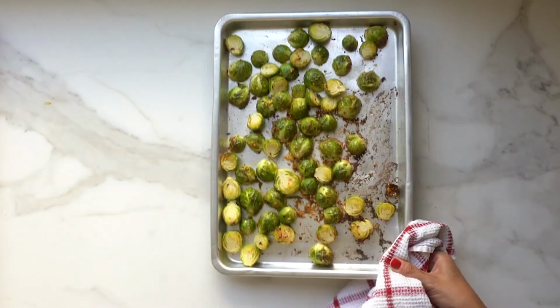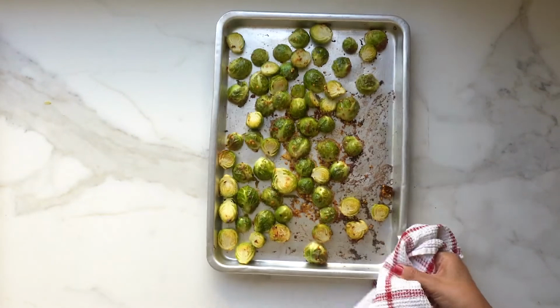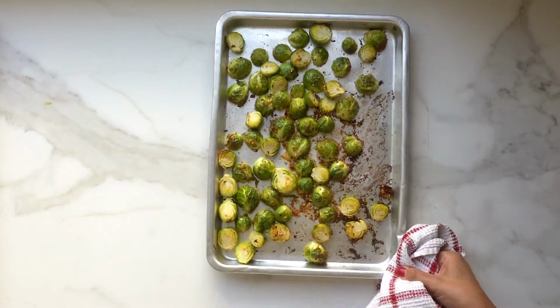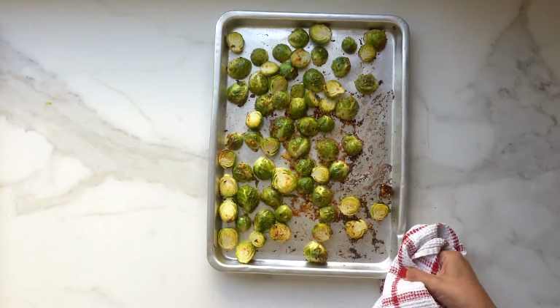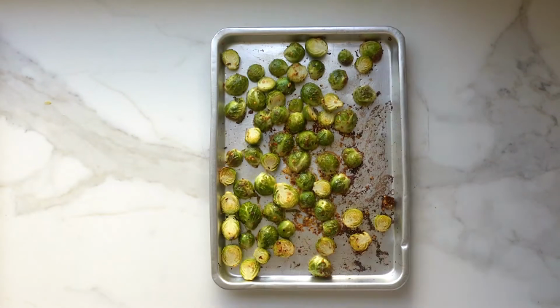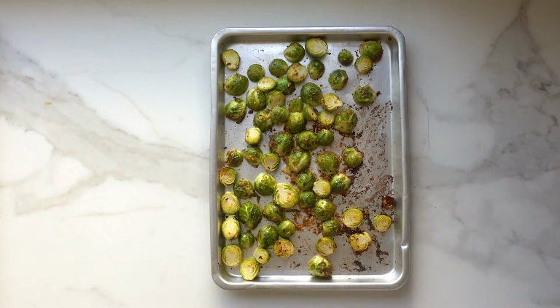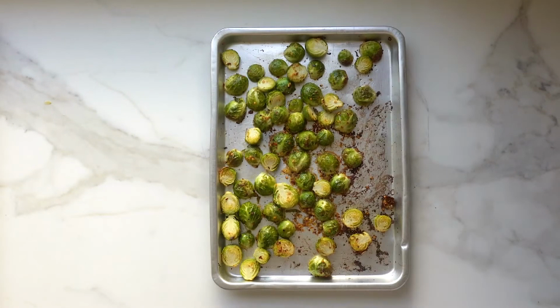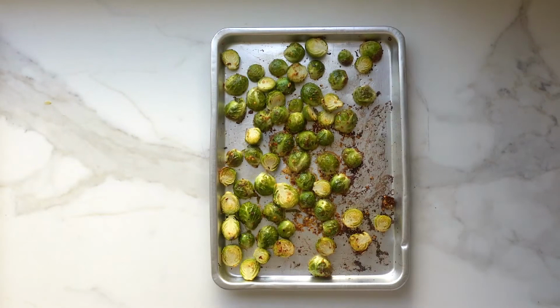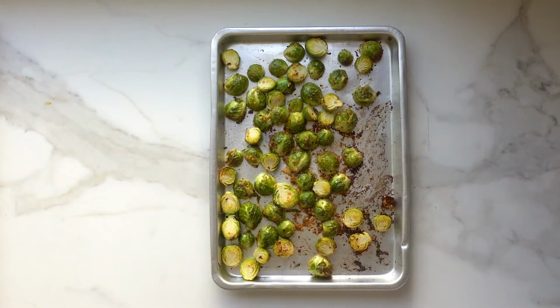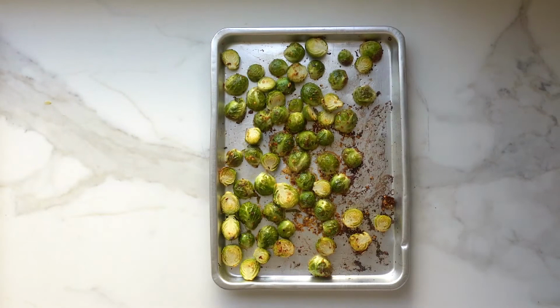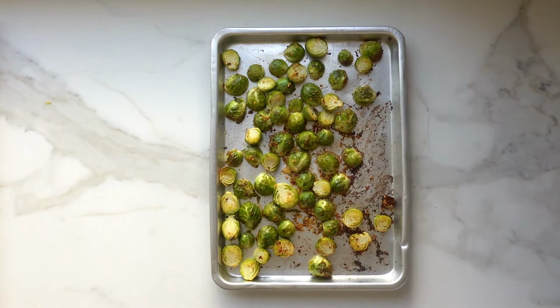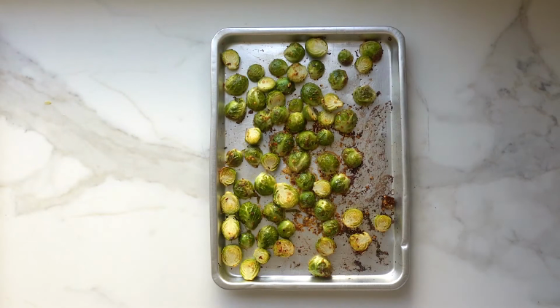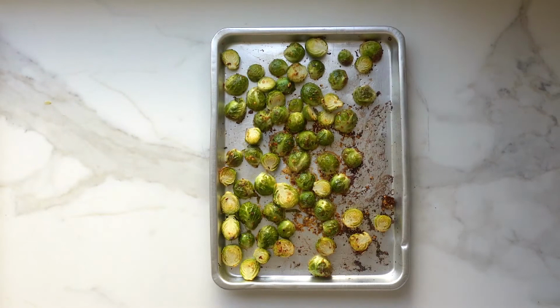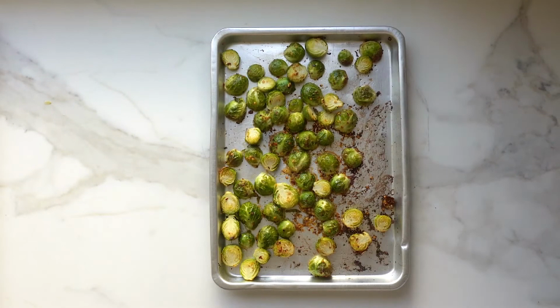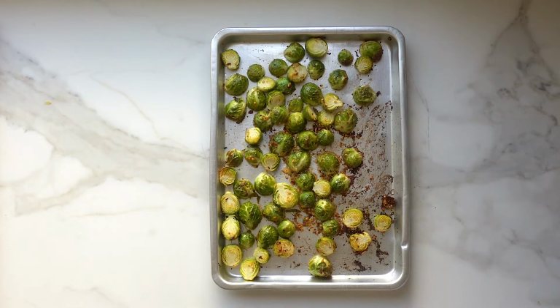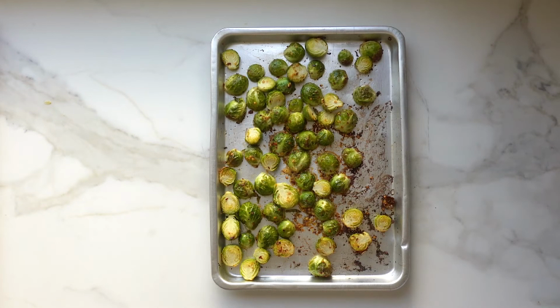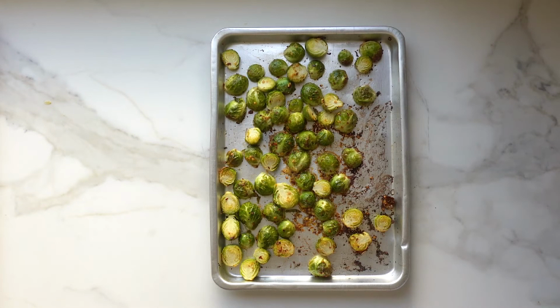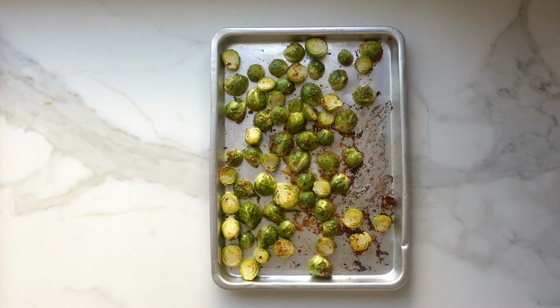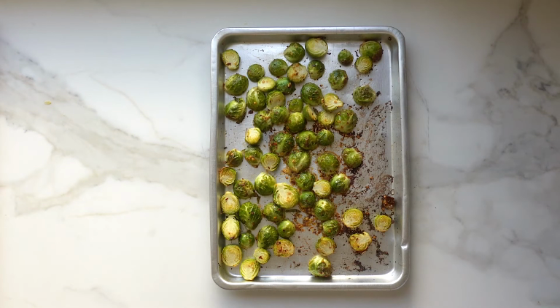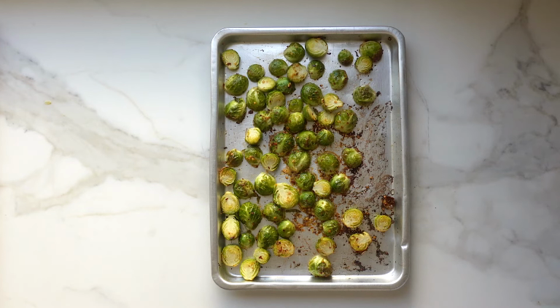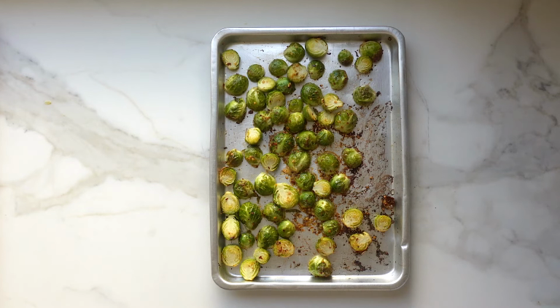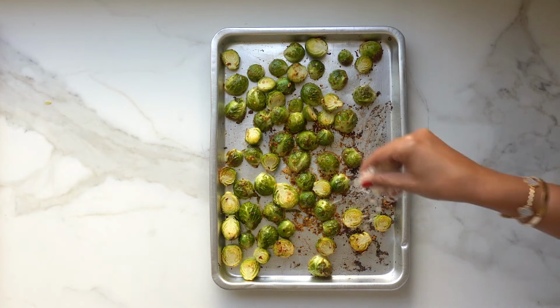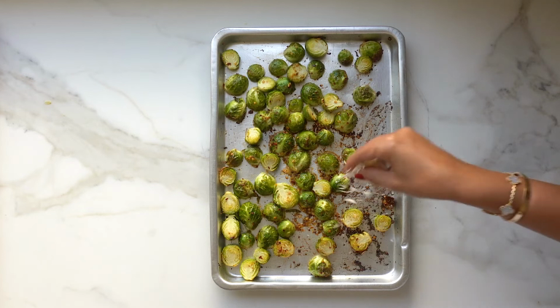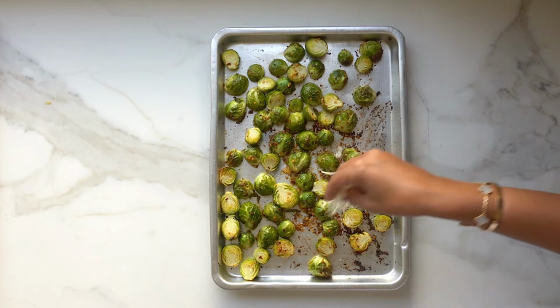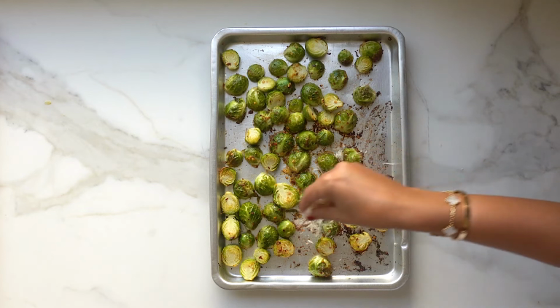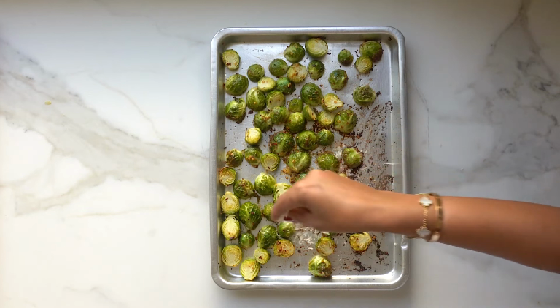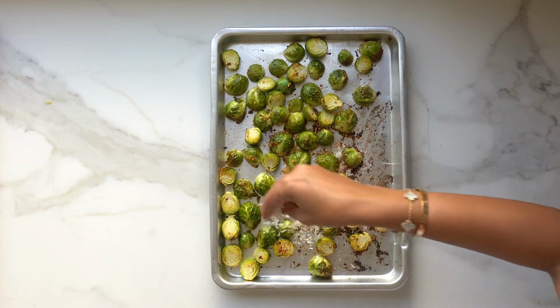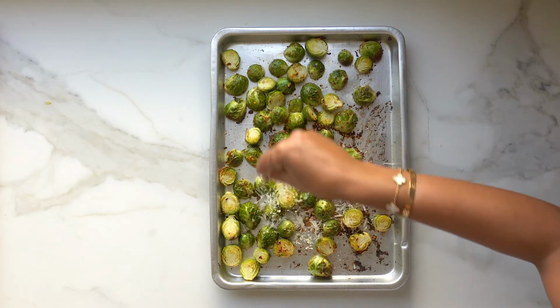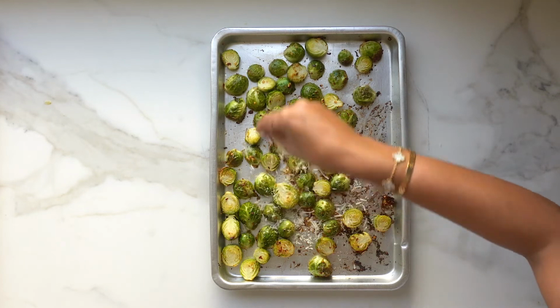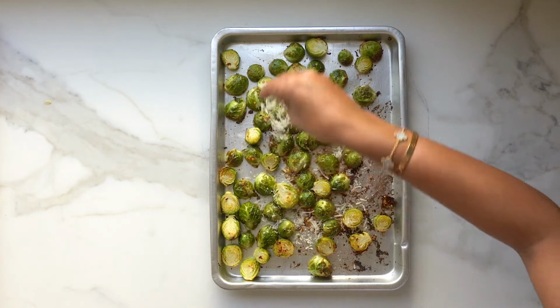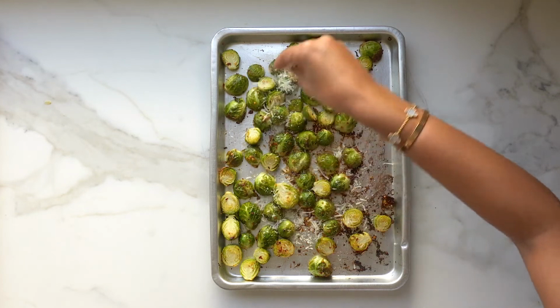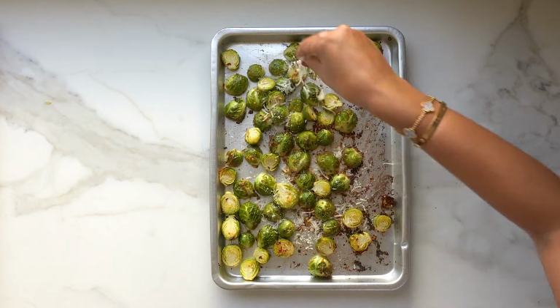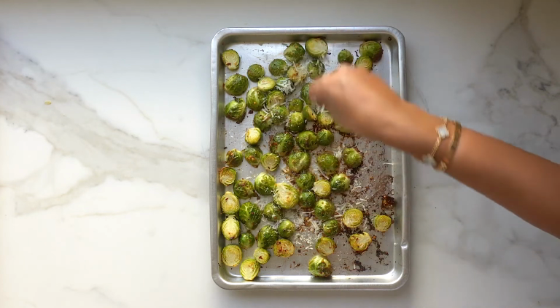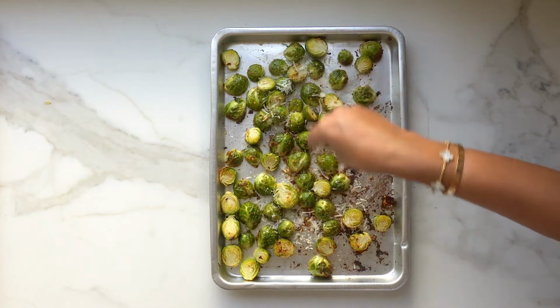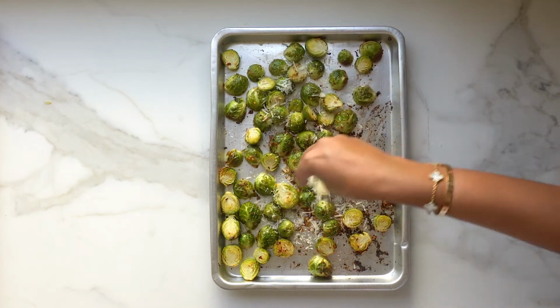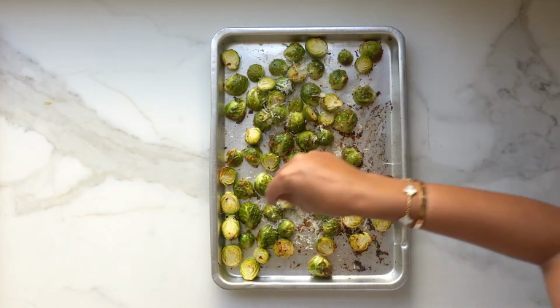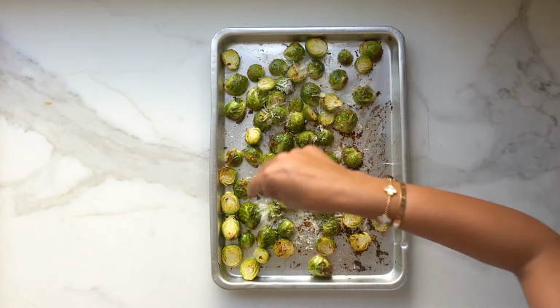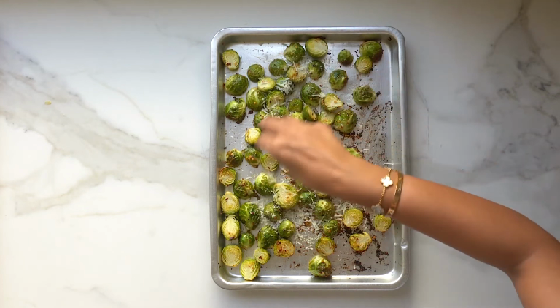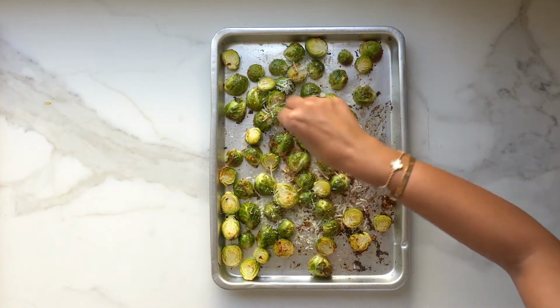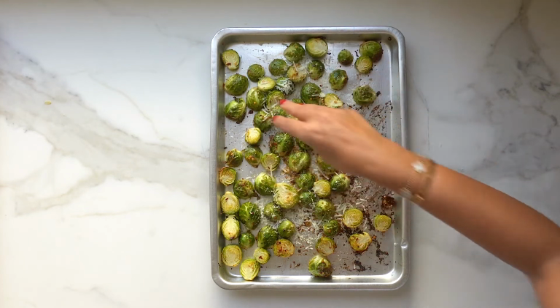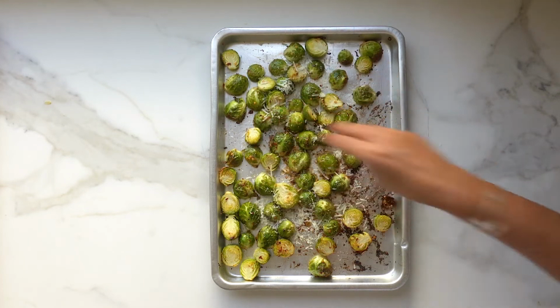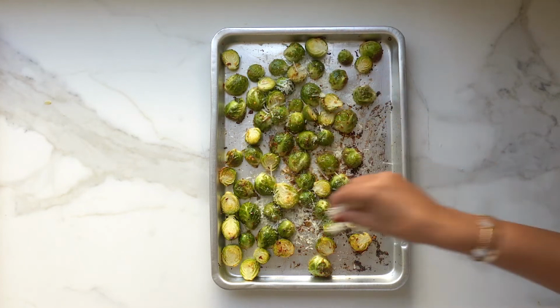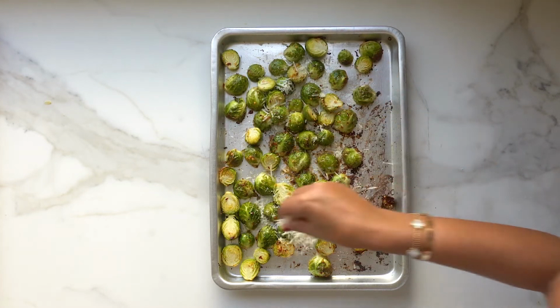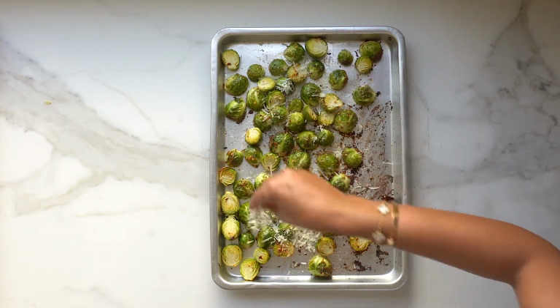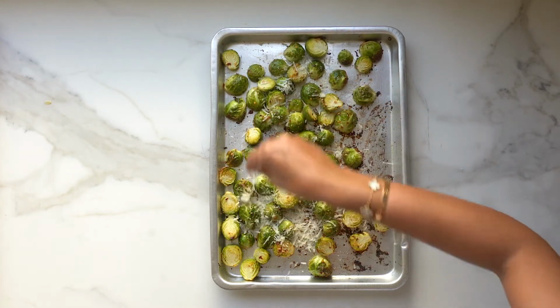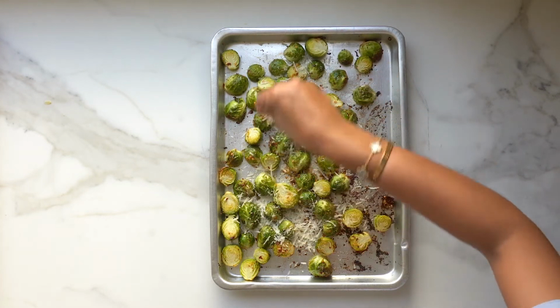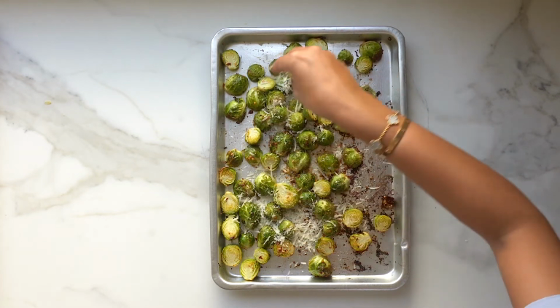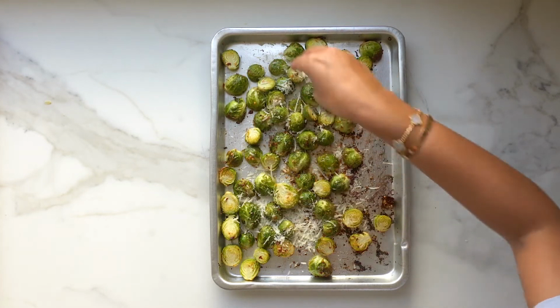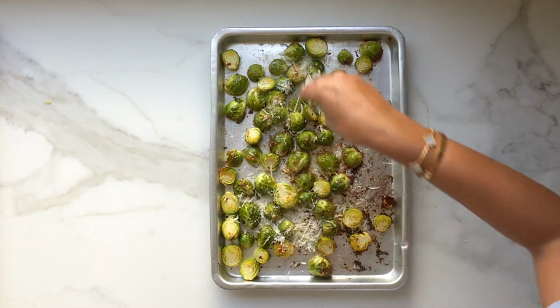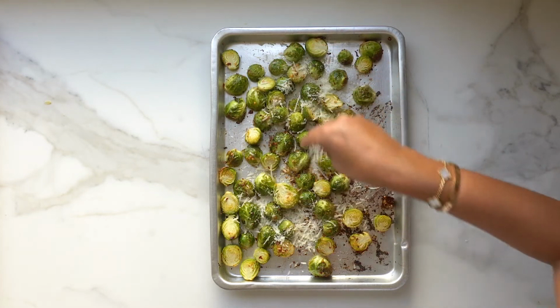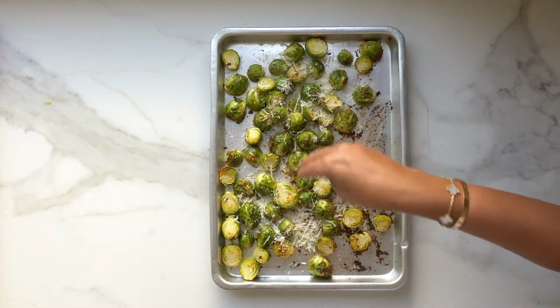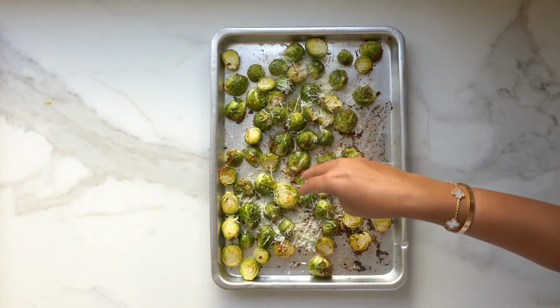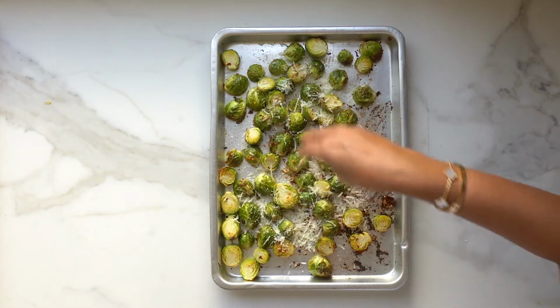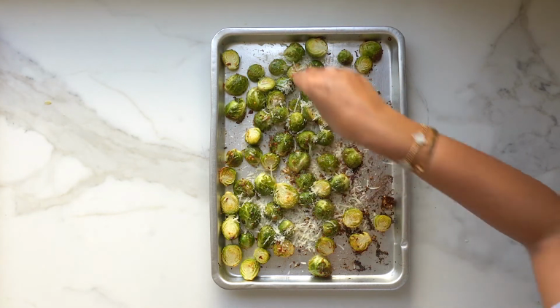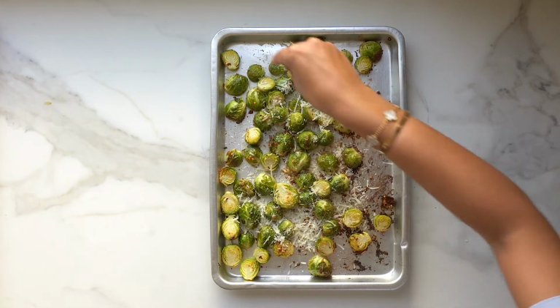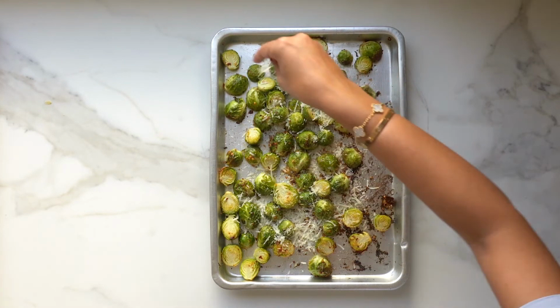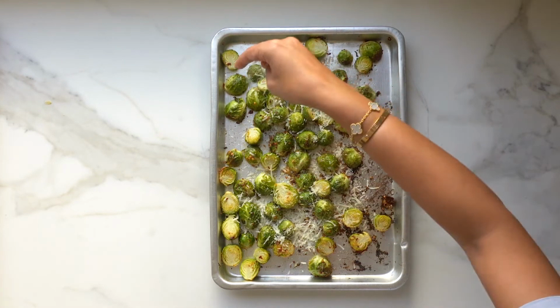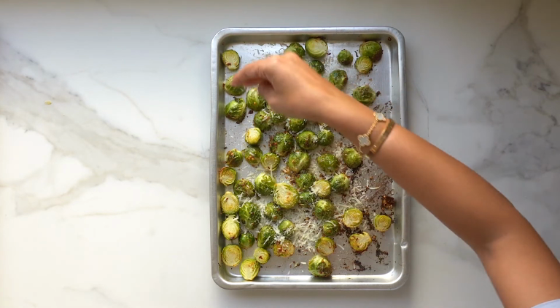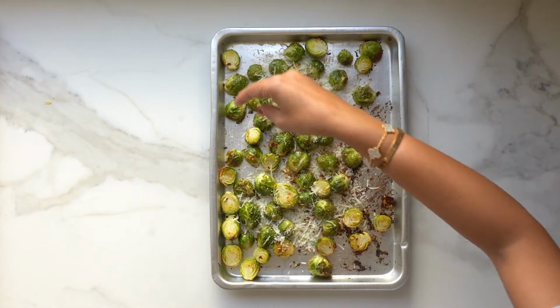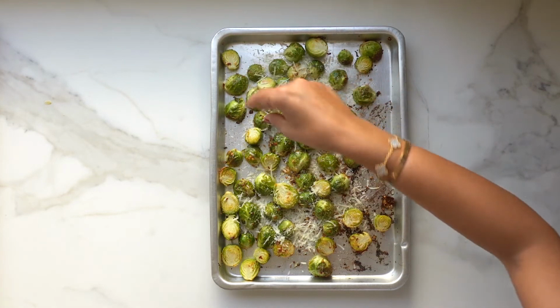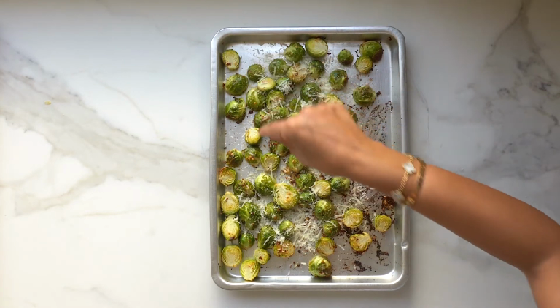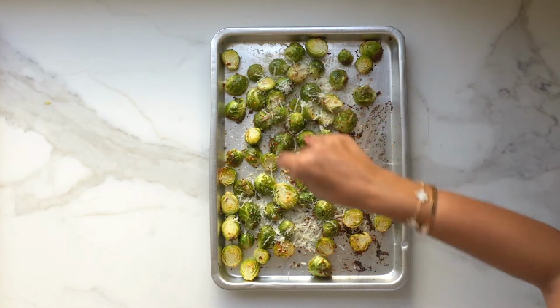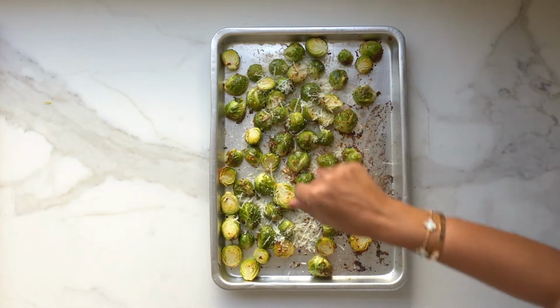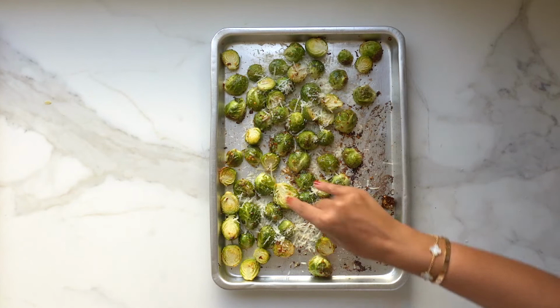Look at how beautiful these Brussels sprouts are. Gonna top up with some Parmesan cheese and this is ready to be served.